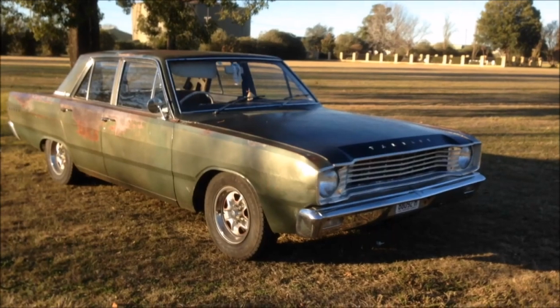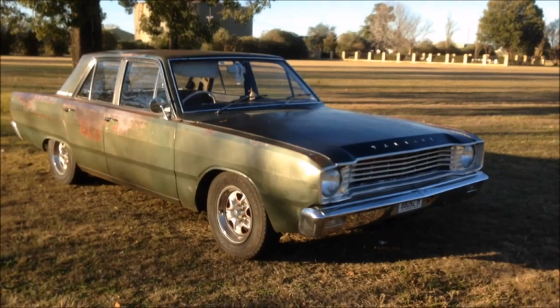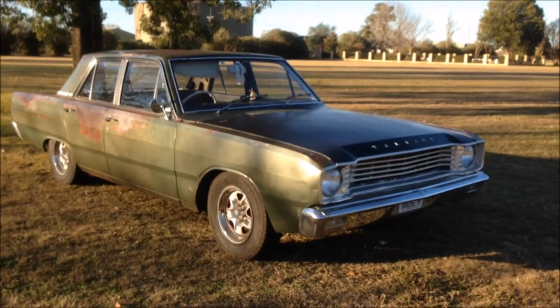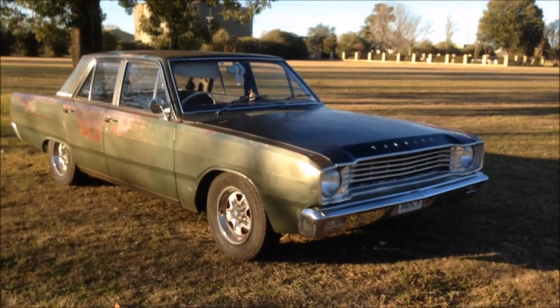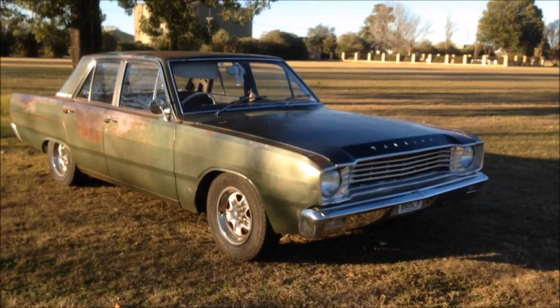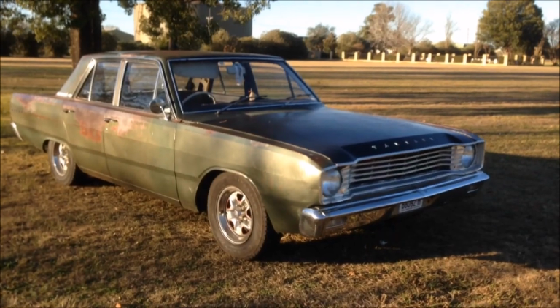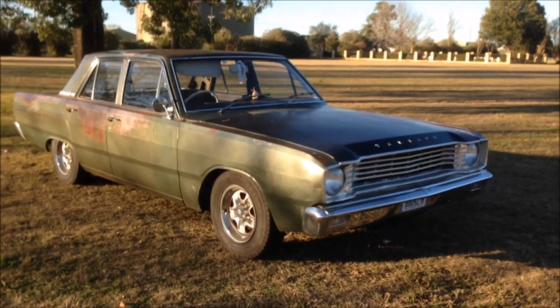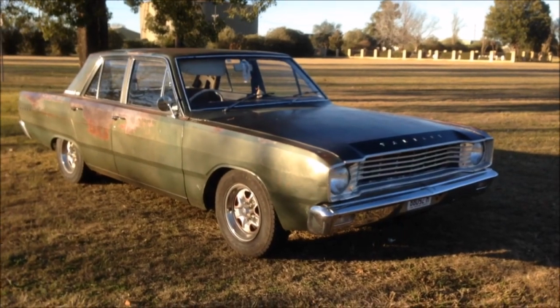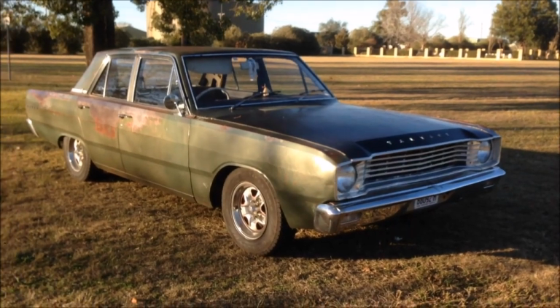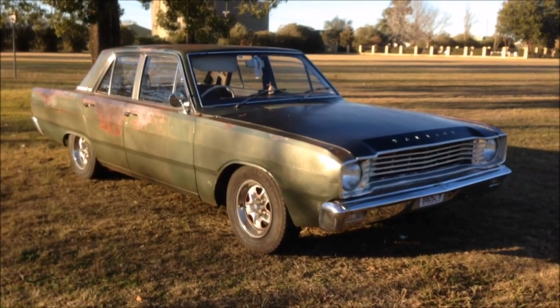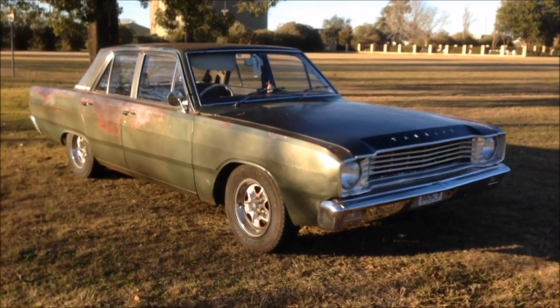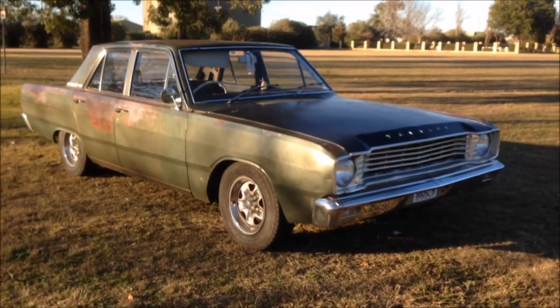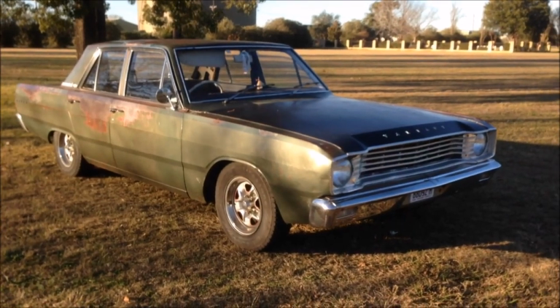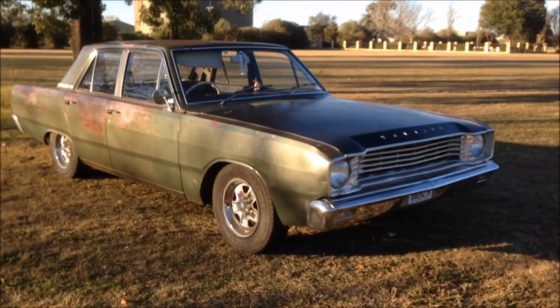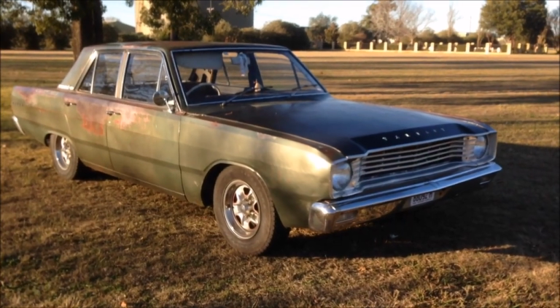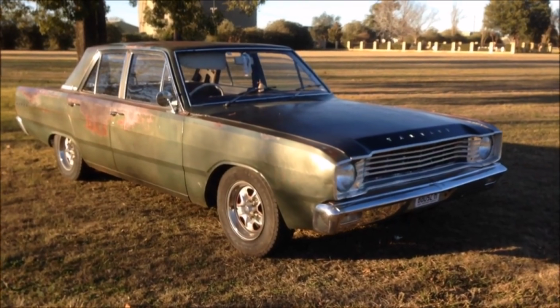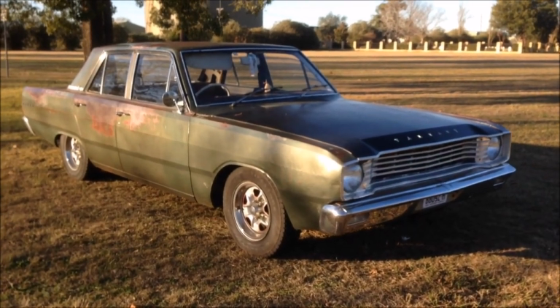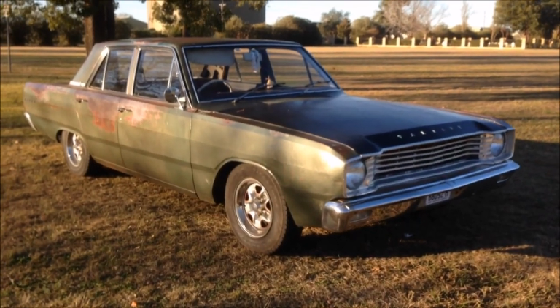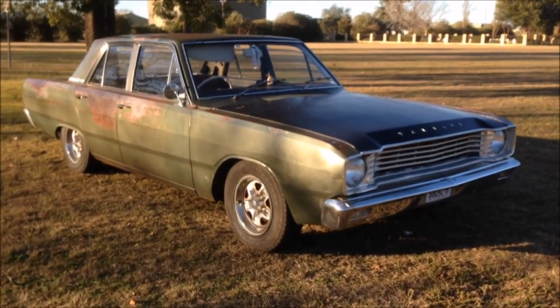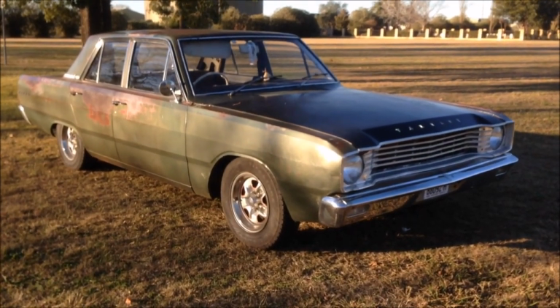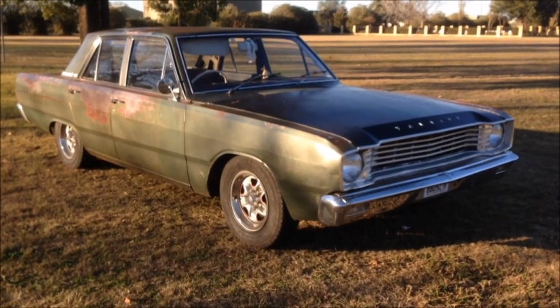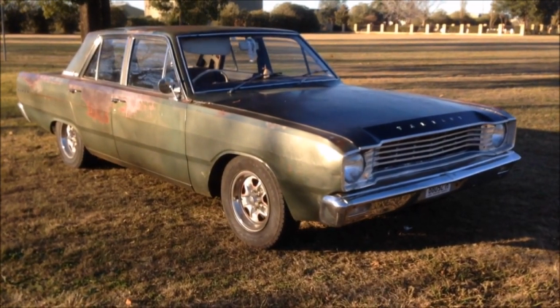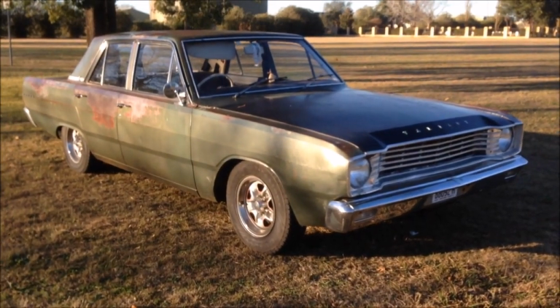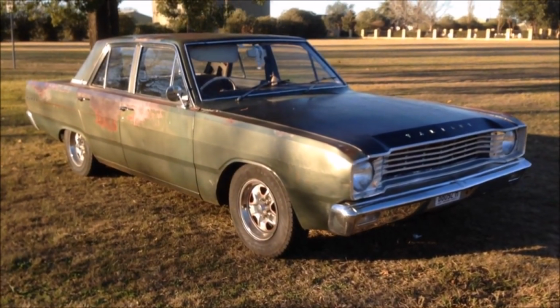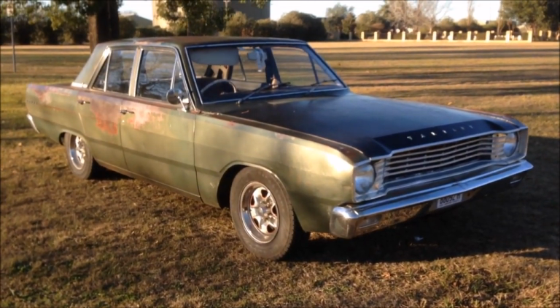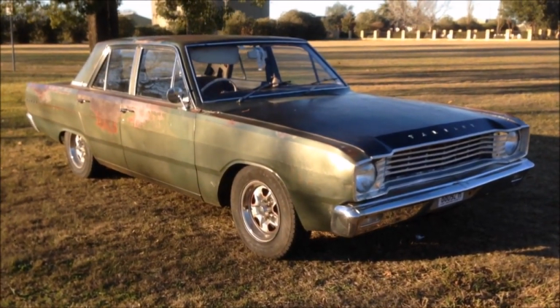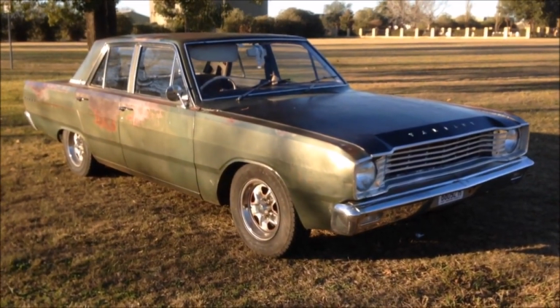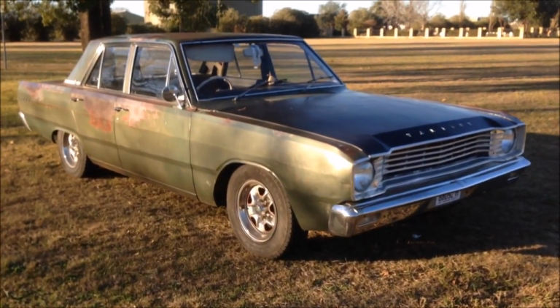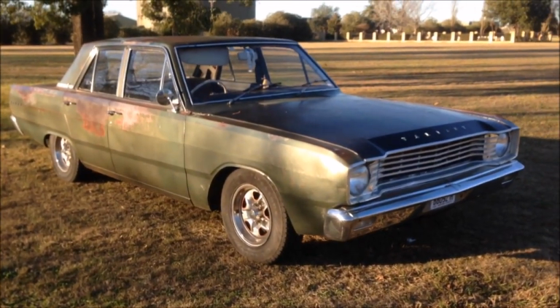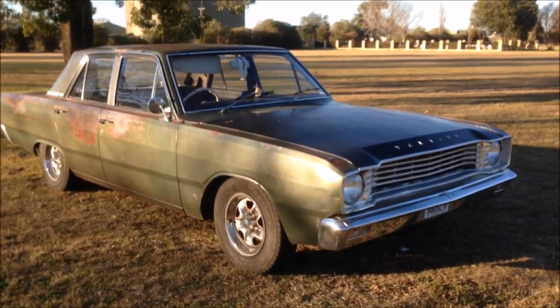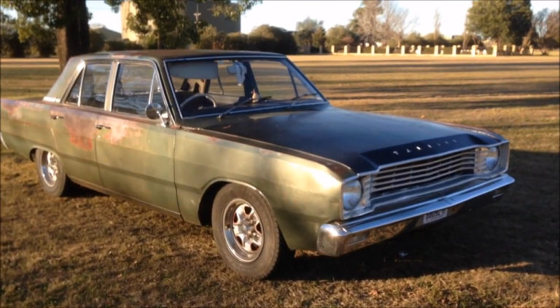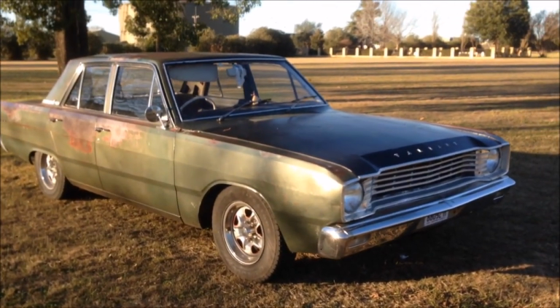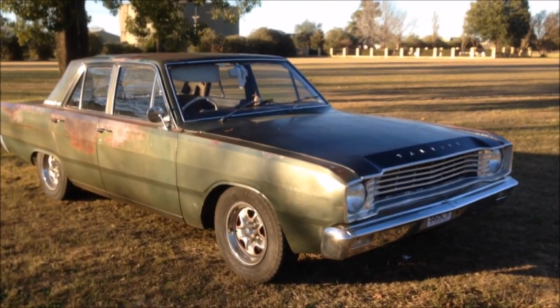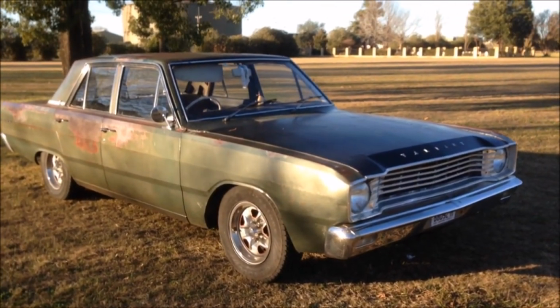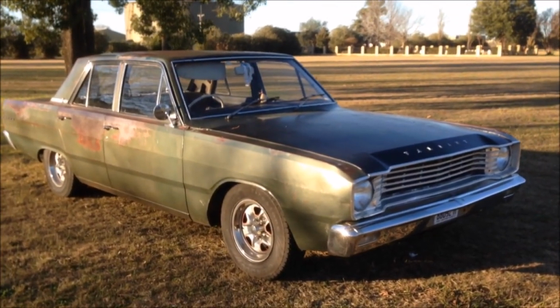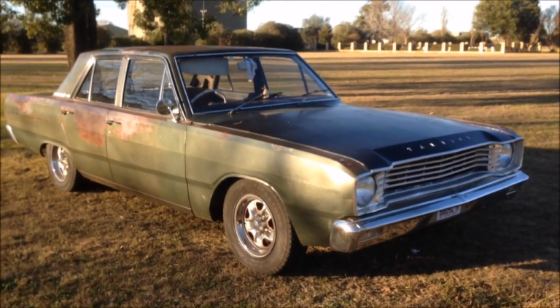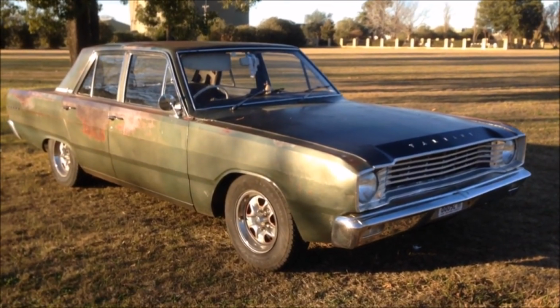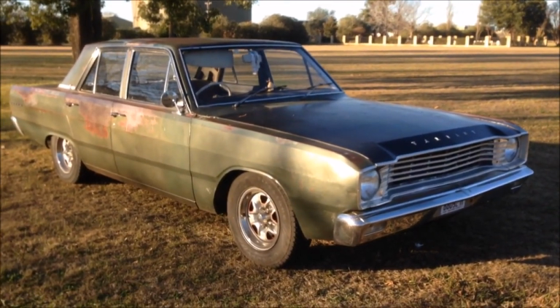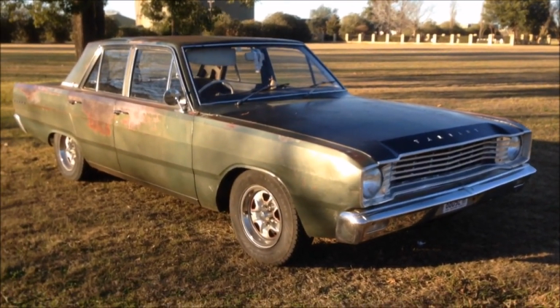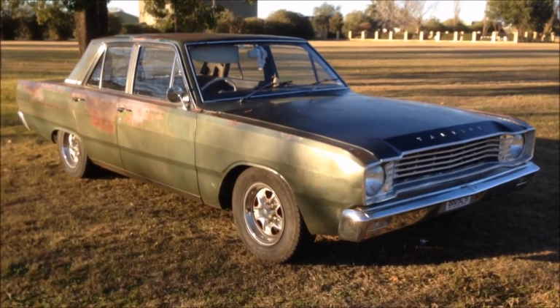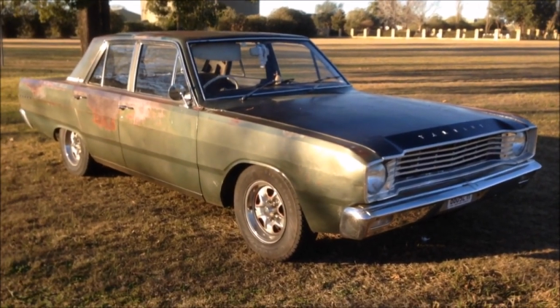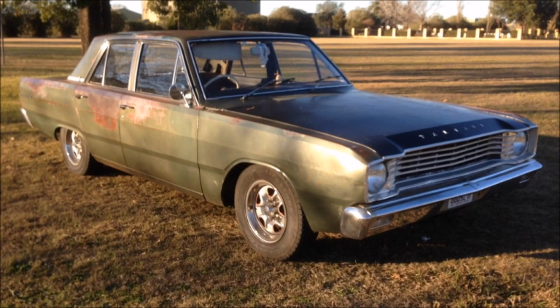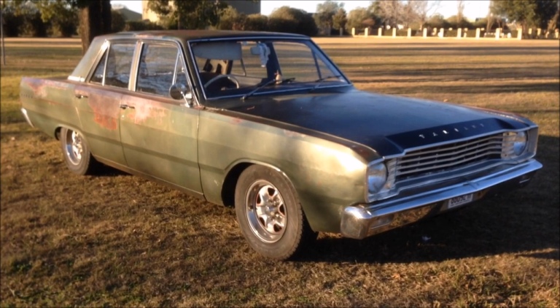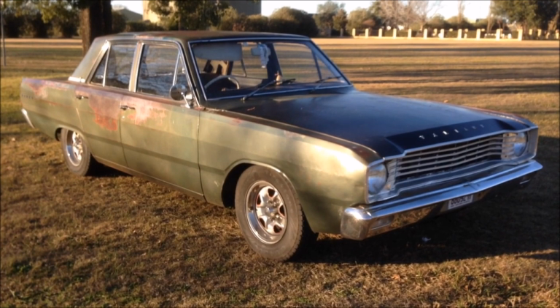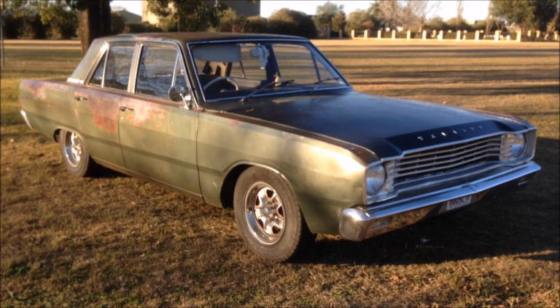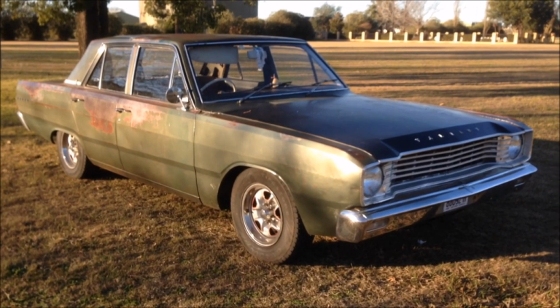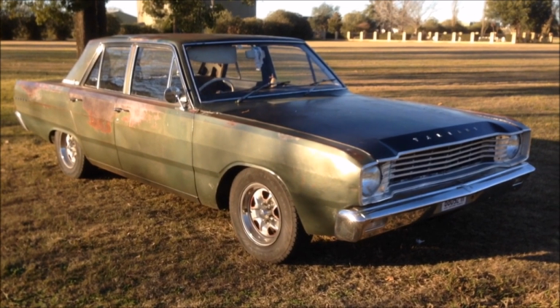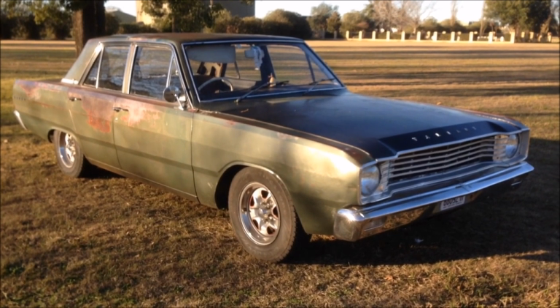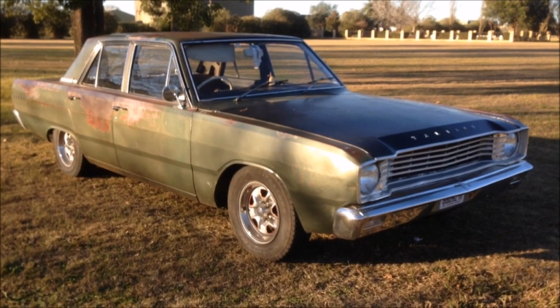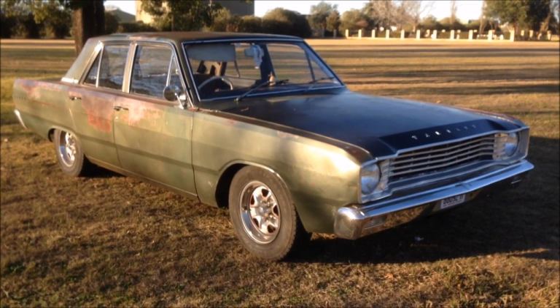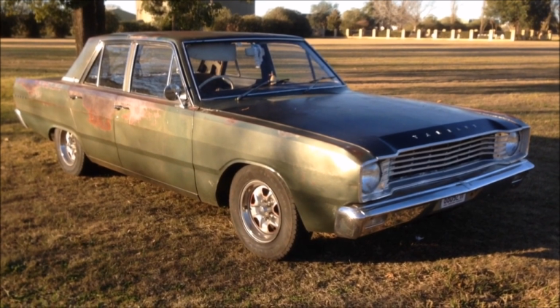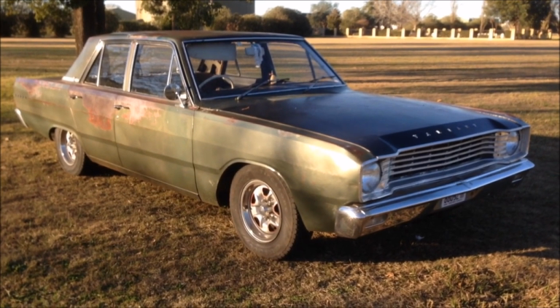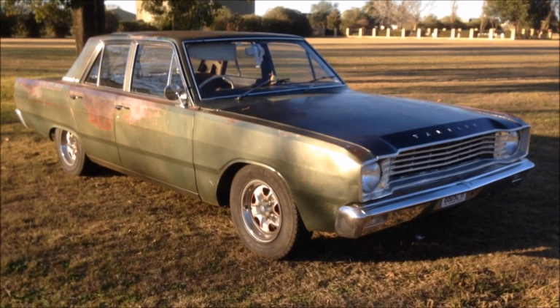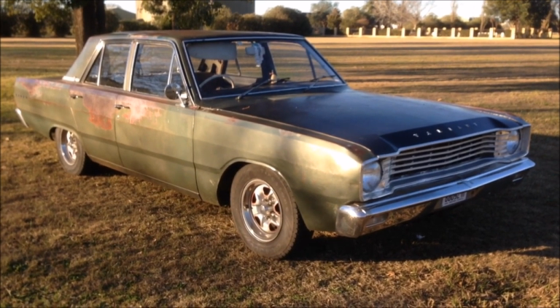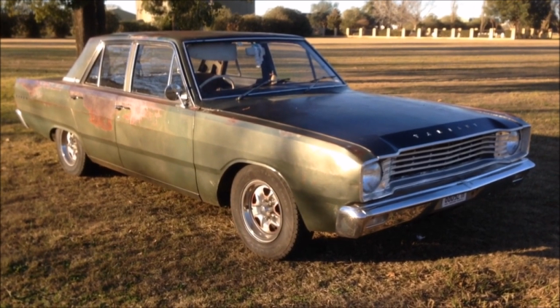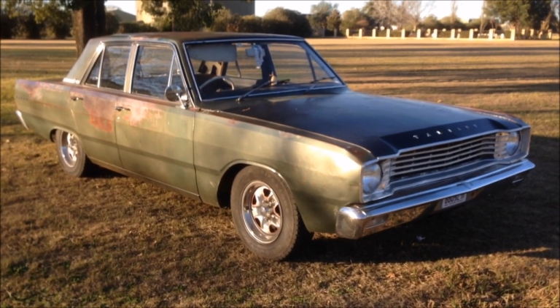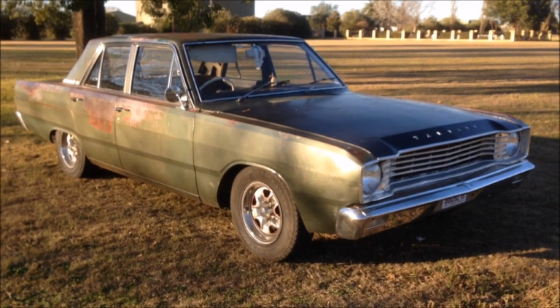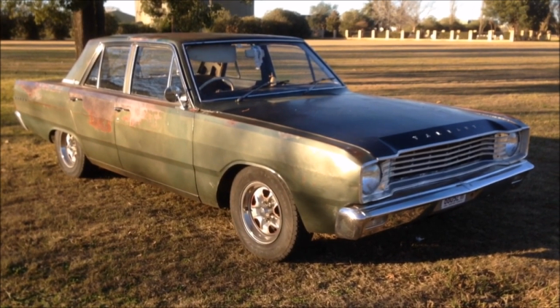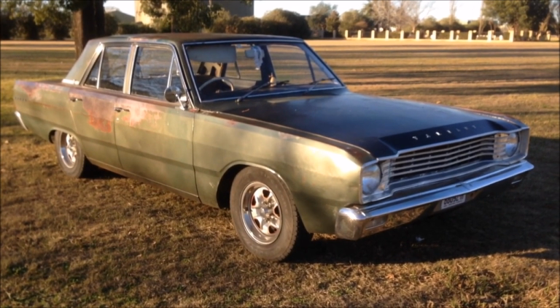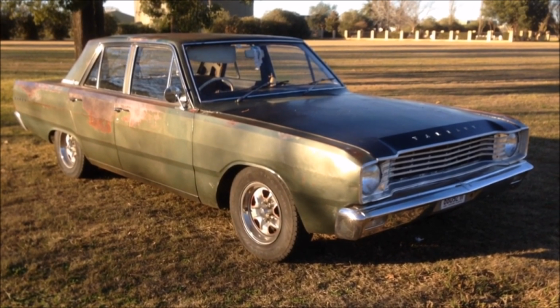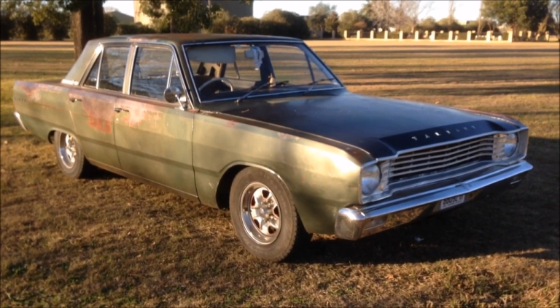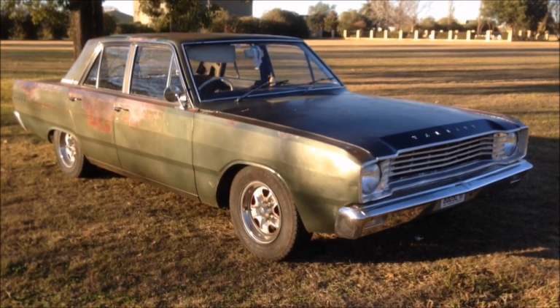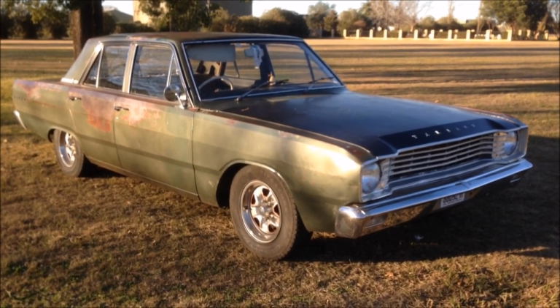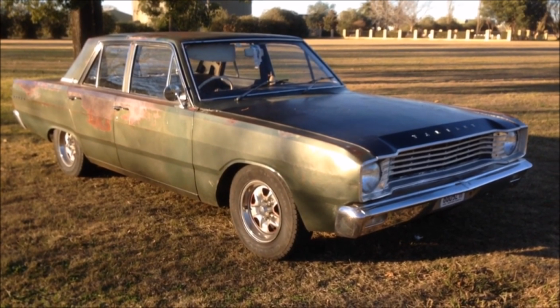G'day and welcome back to the channel. Today I want to talk about five things that I don't particularly like about the Valiant, and five things I love.